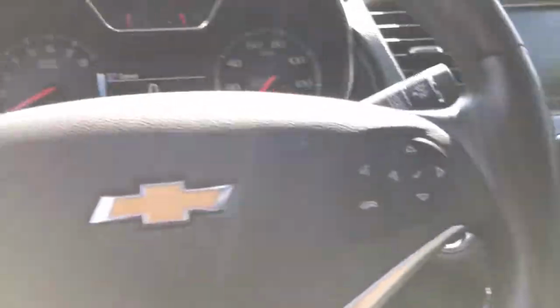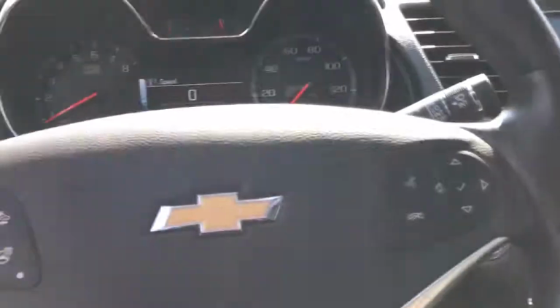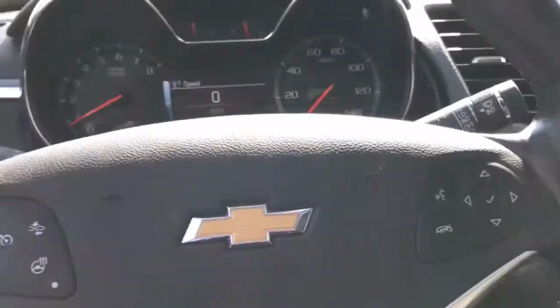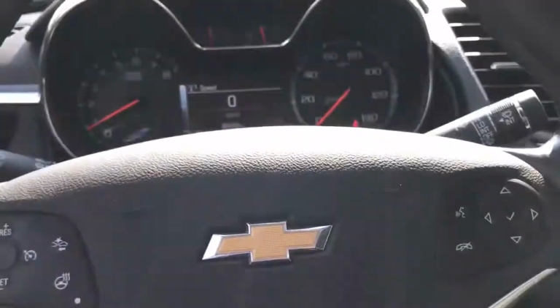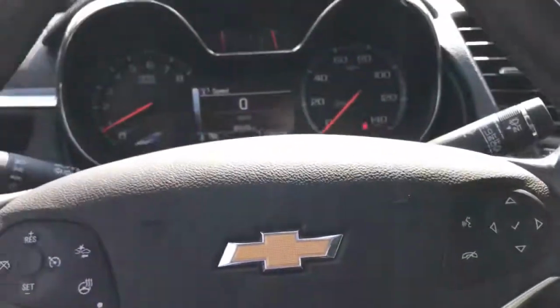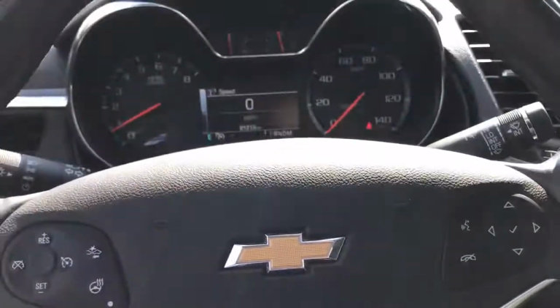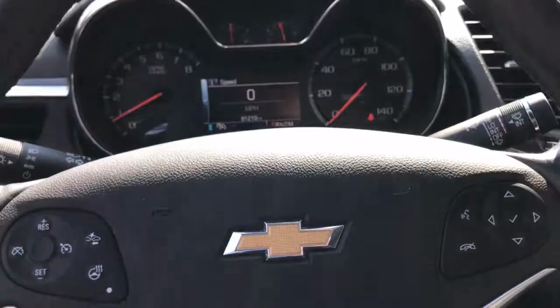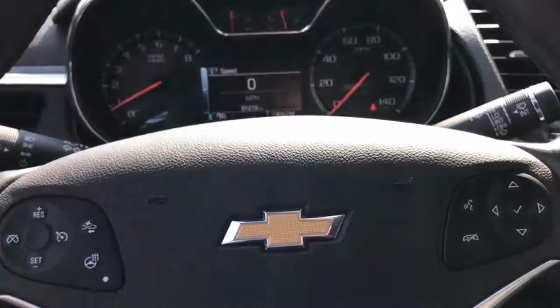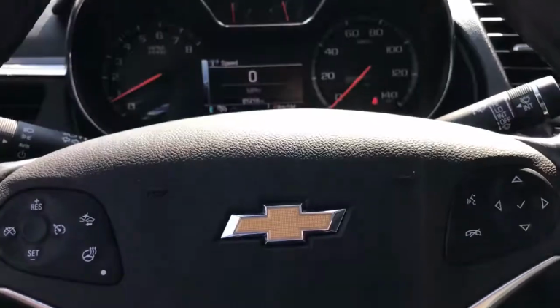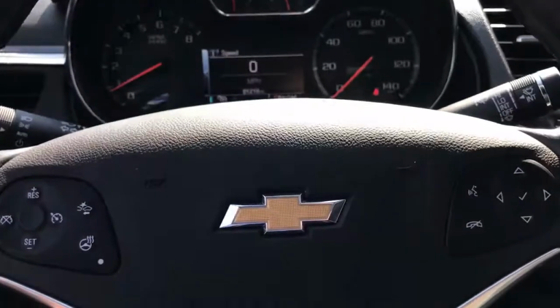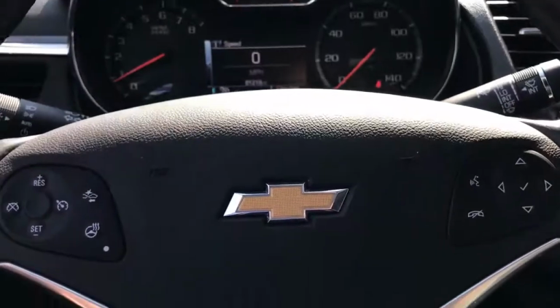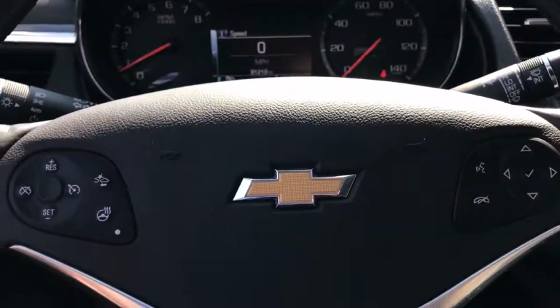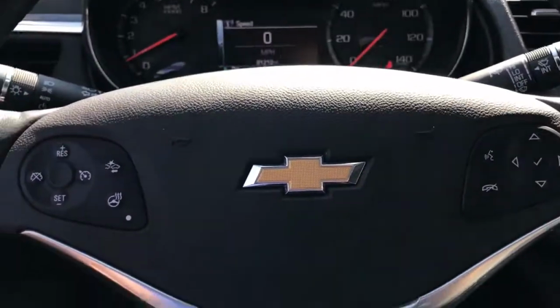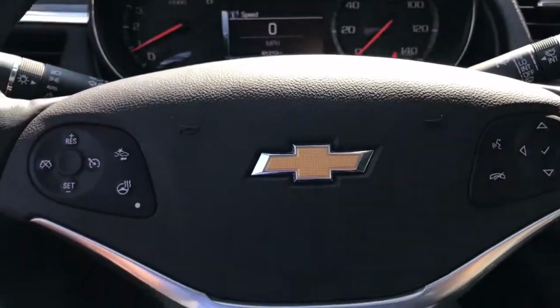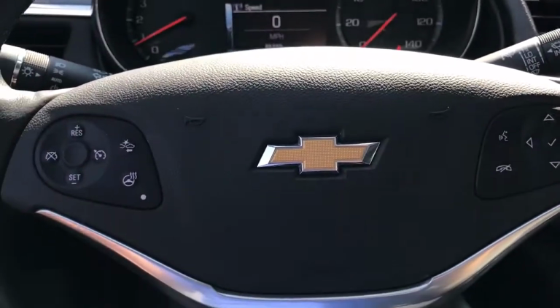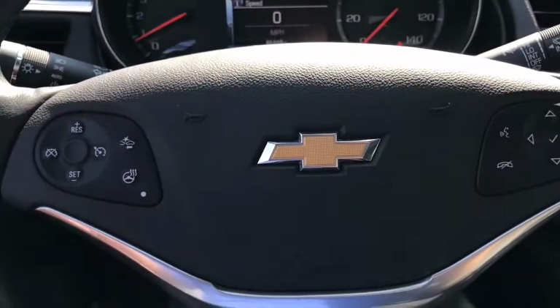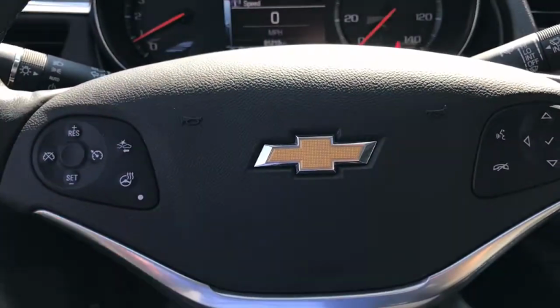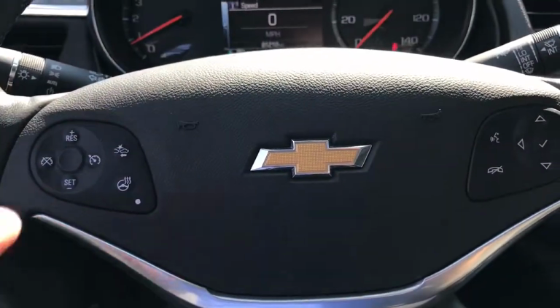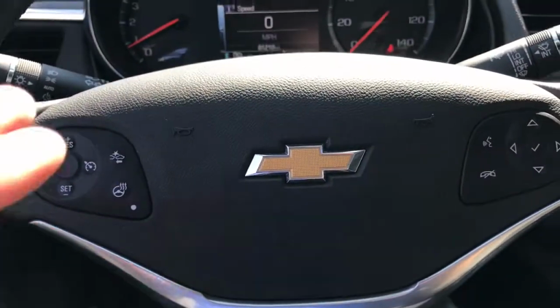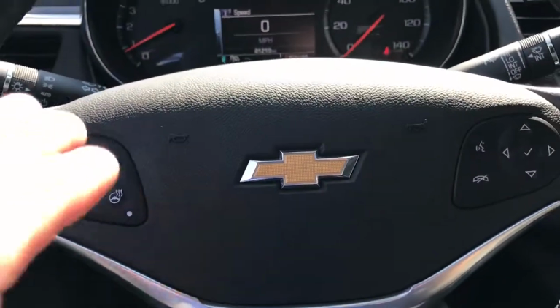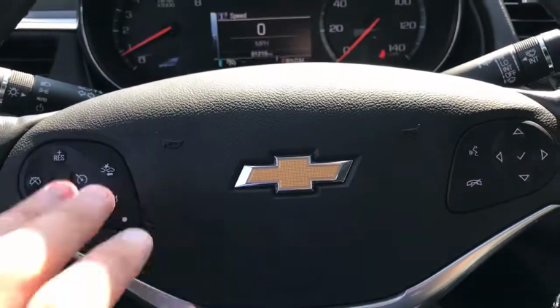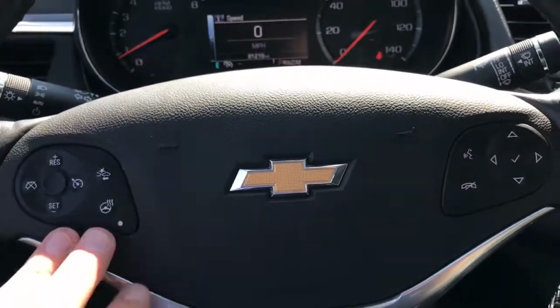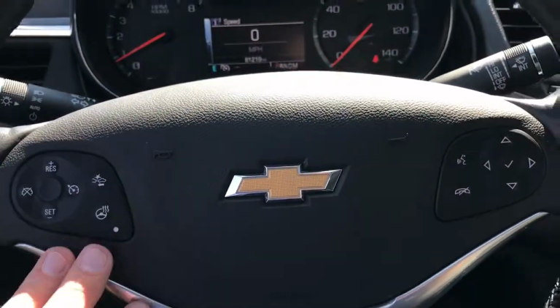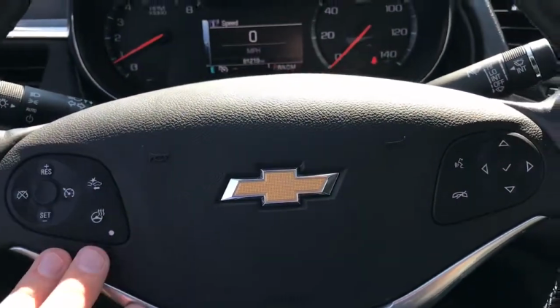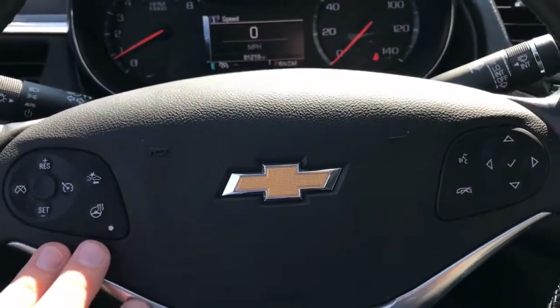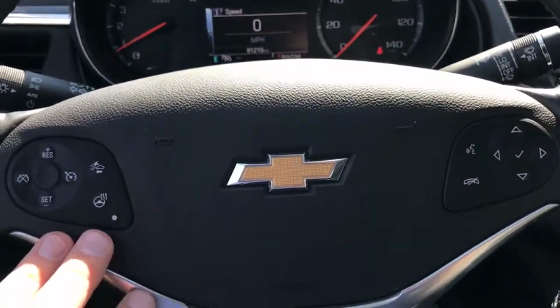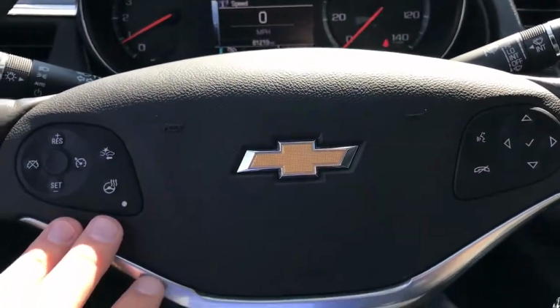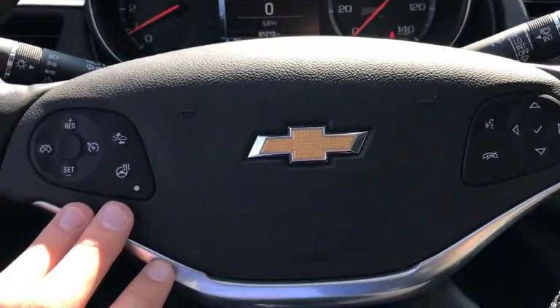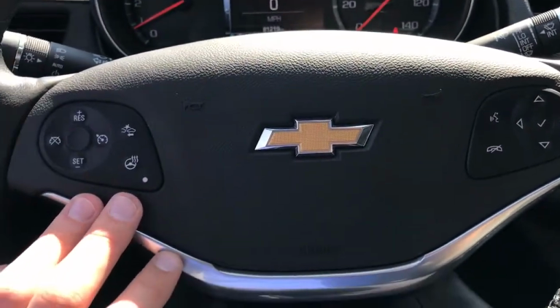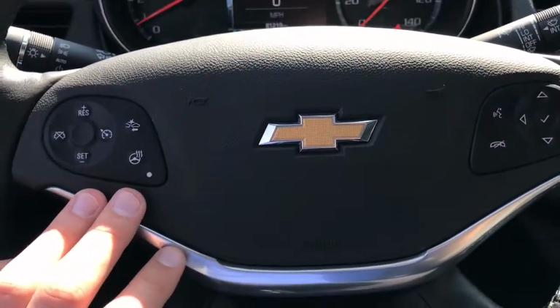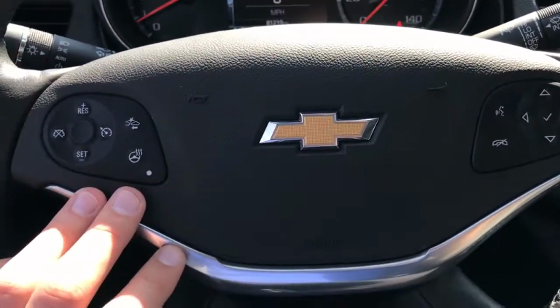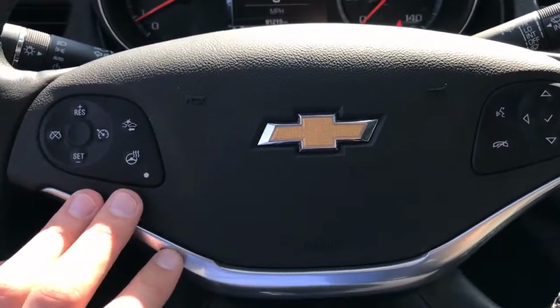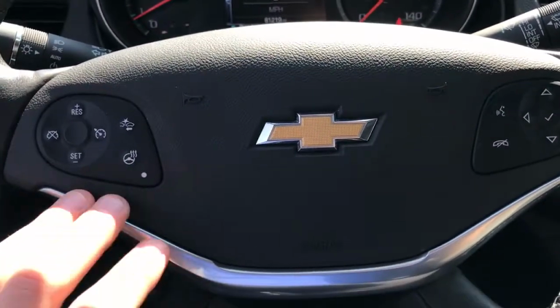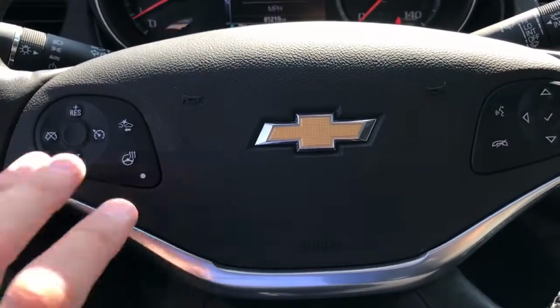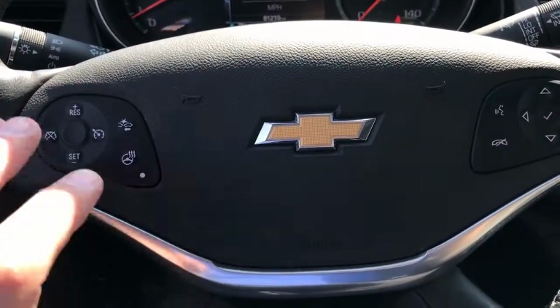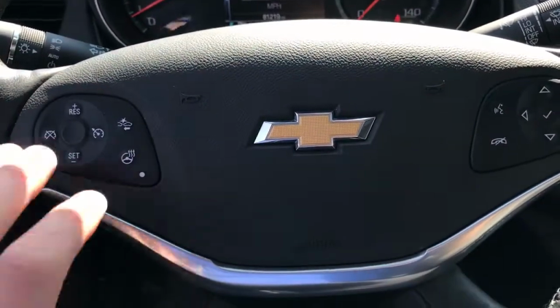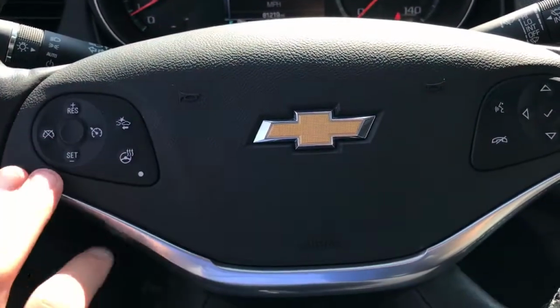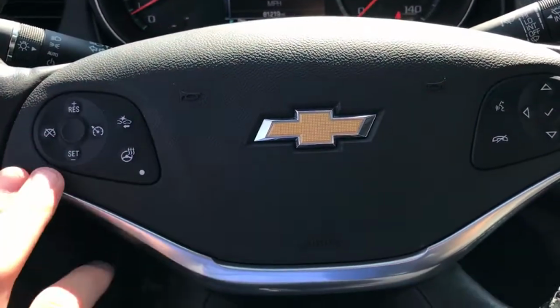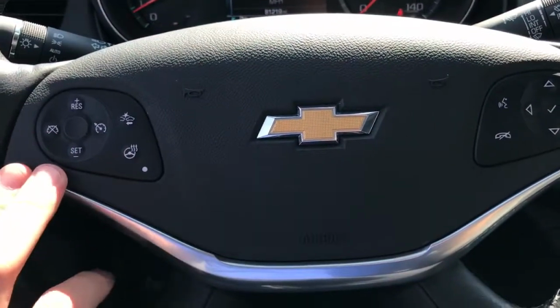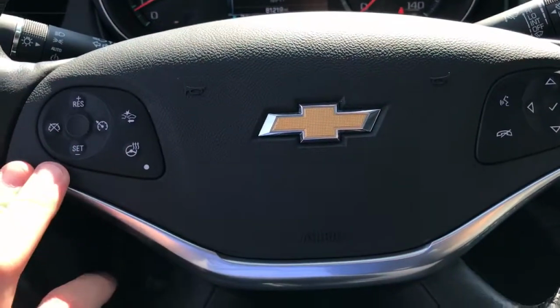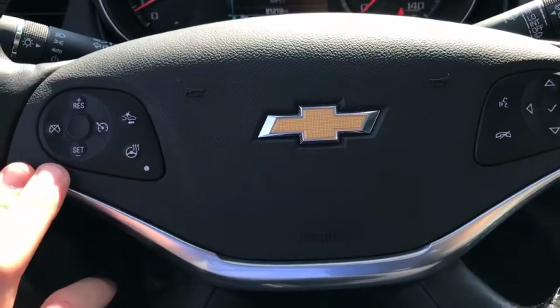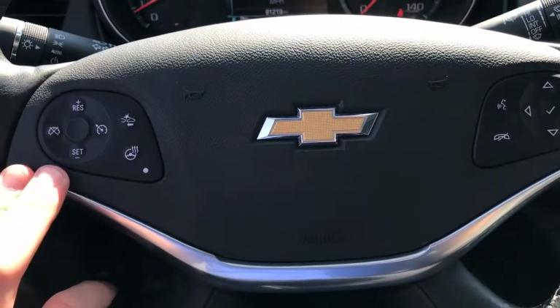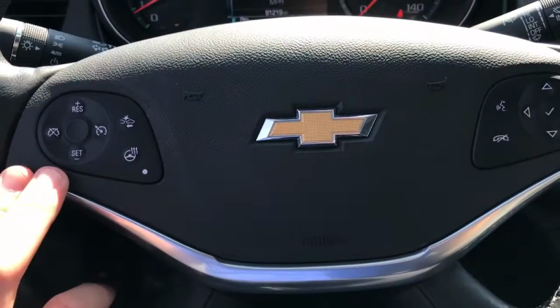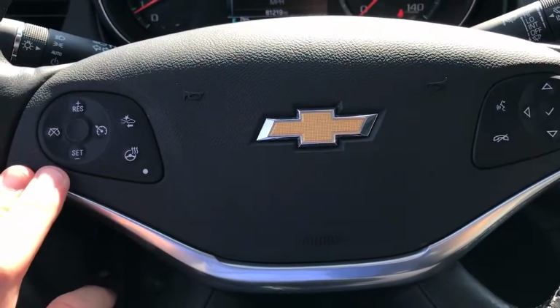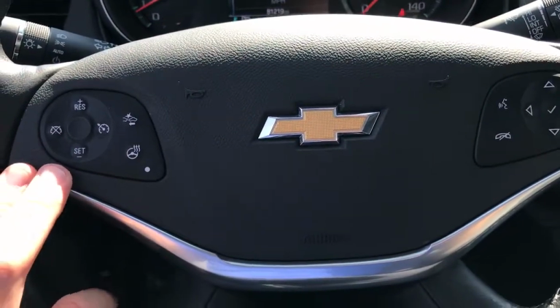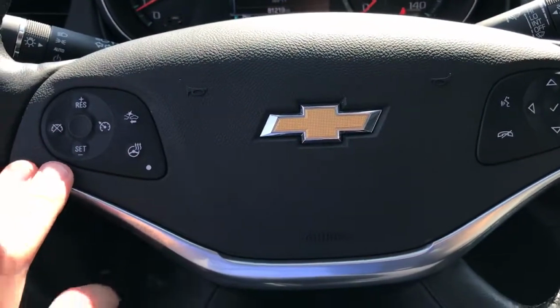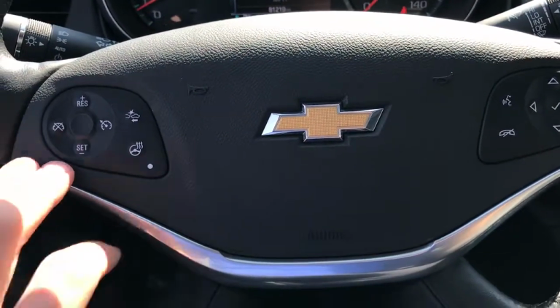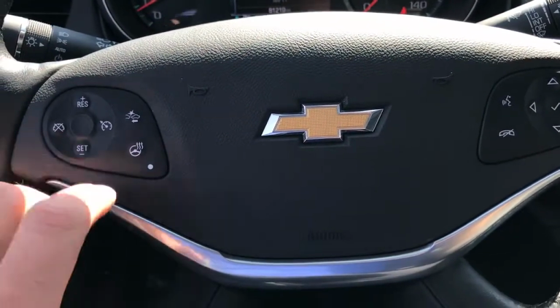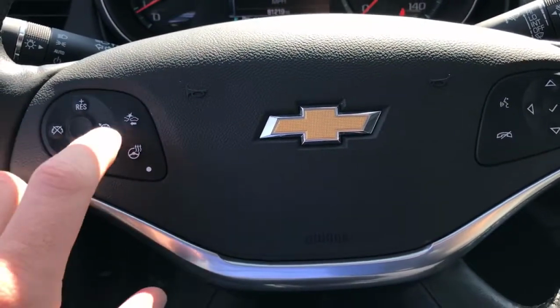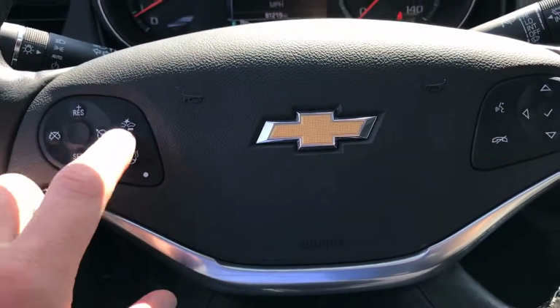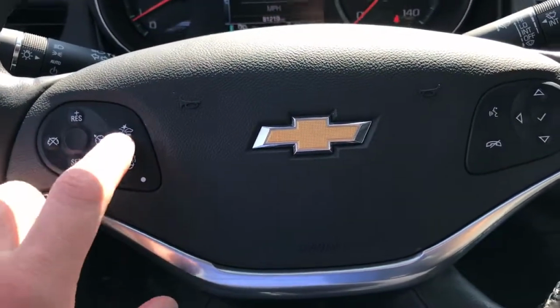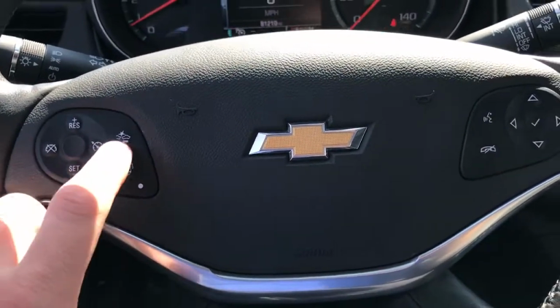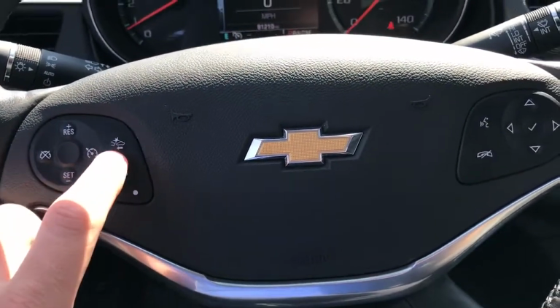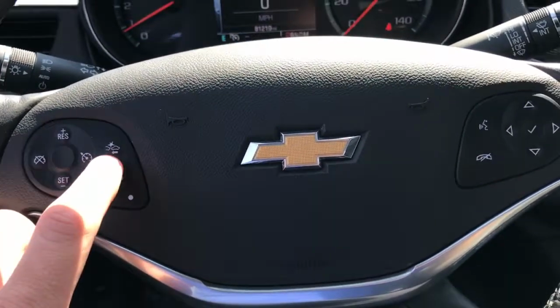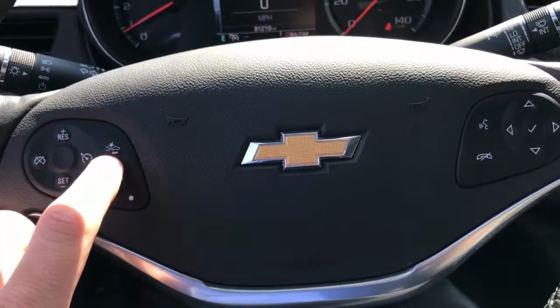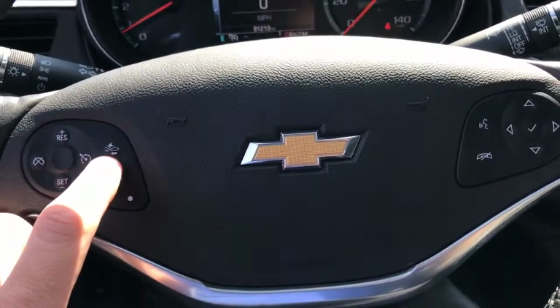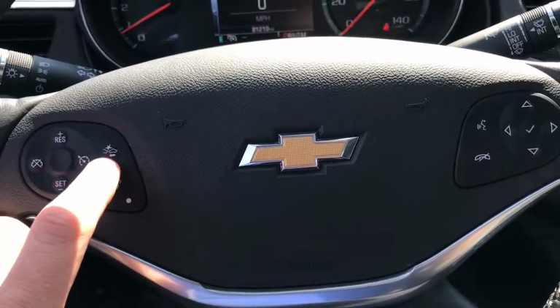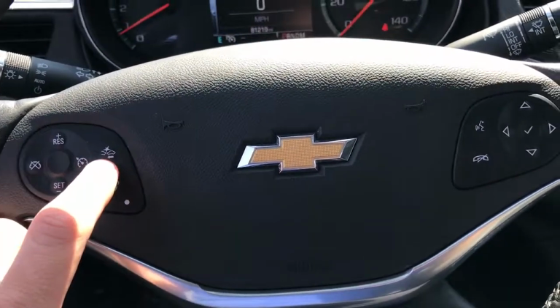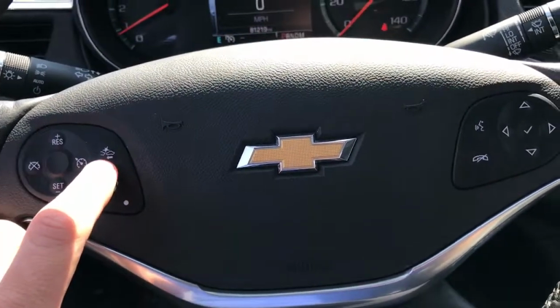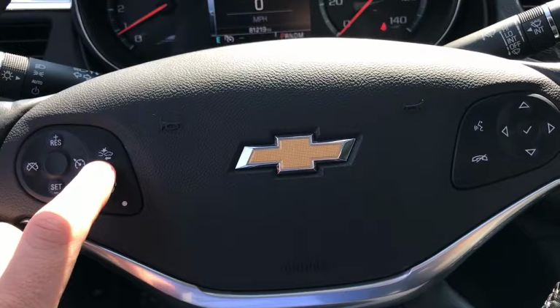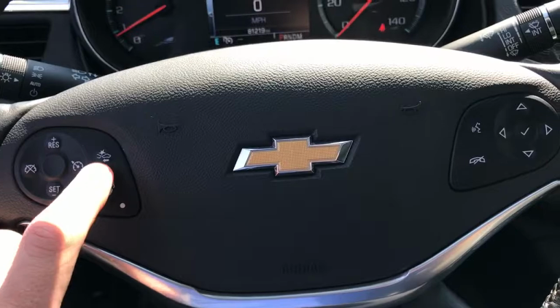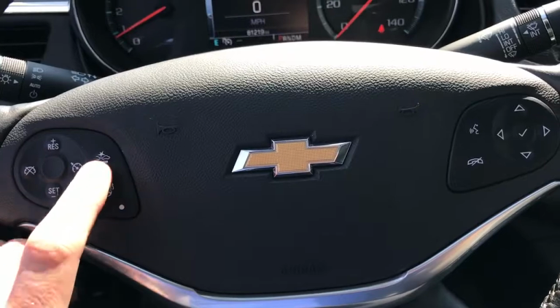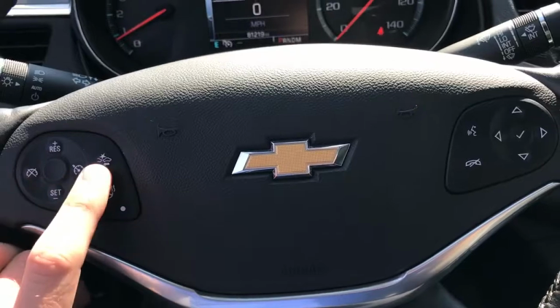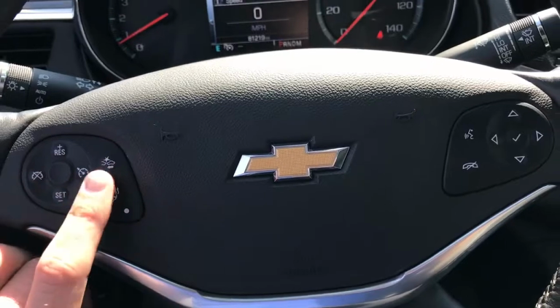Taking a look at the steering wheel, we have a heated steering wheel, cruise control, and forward collision alert.